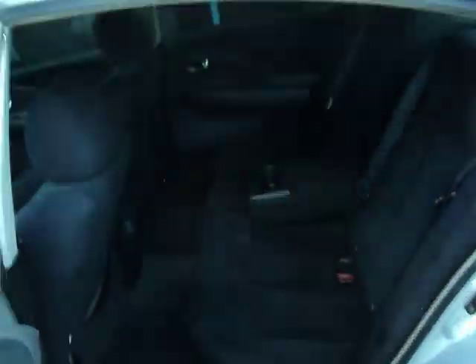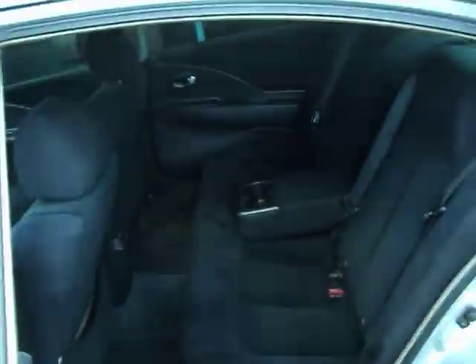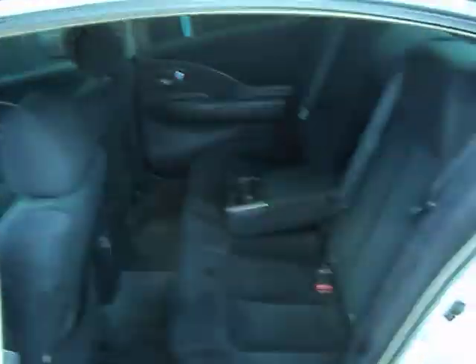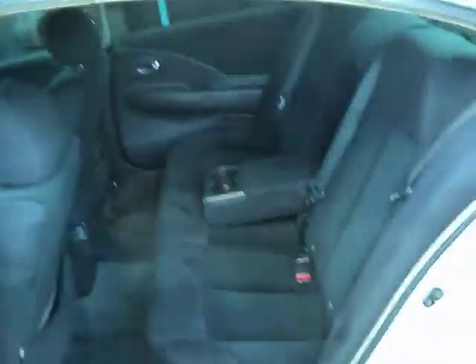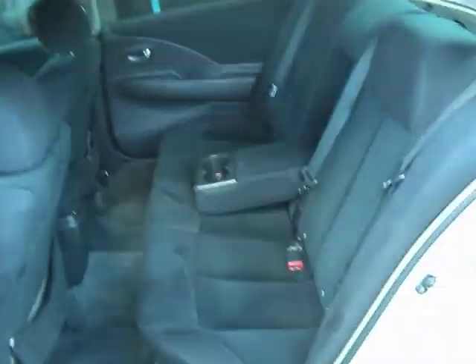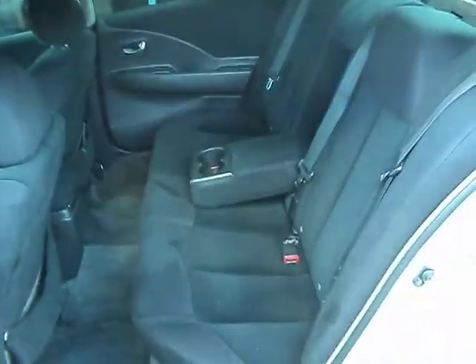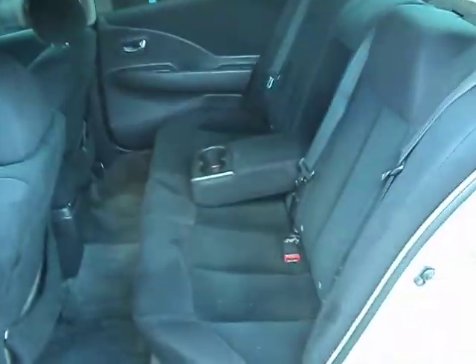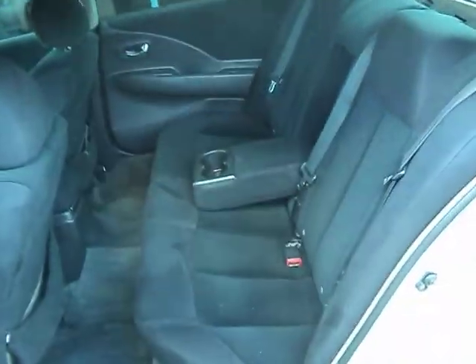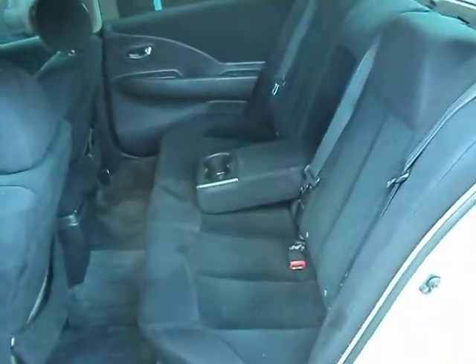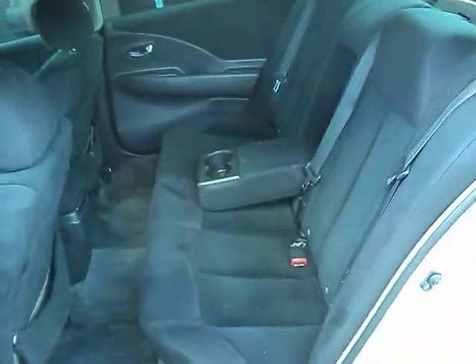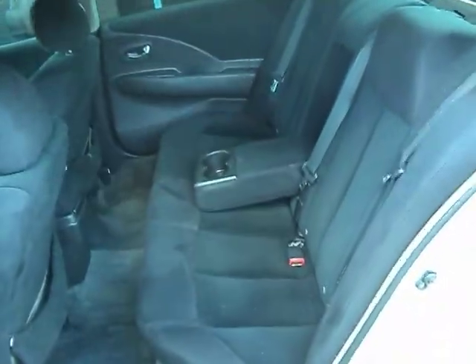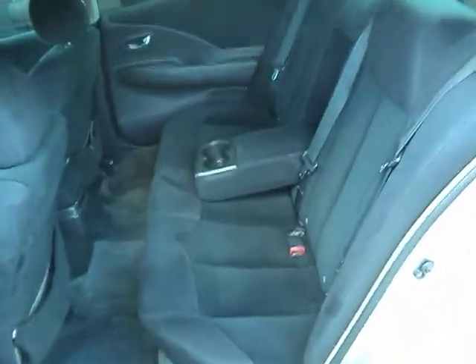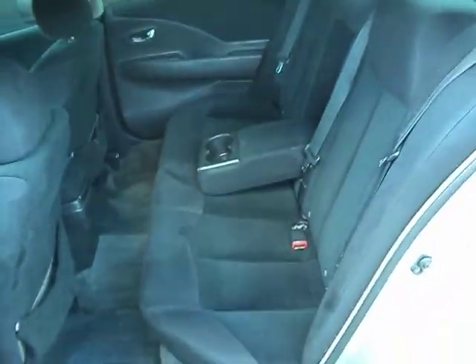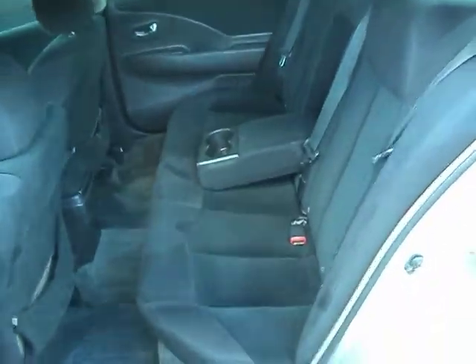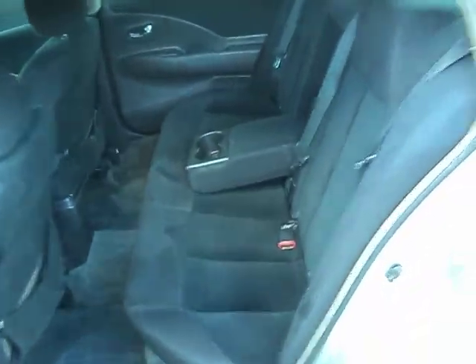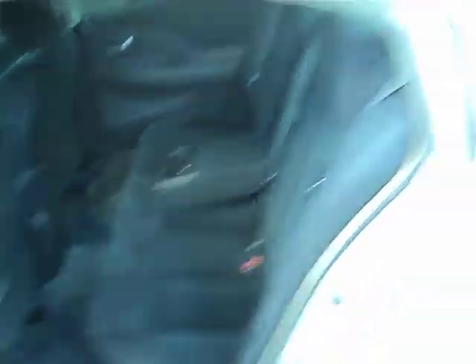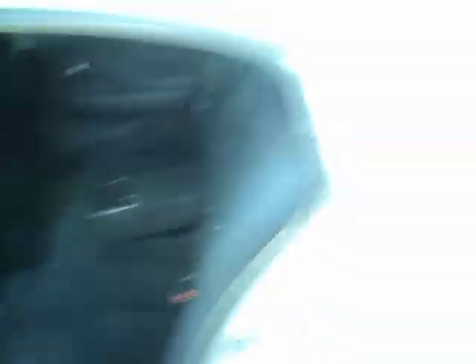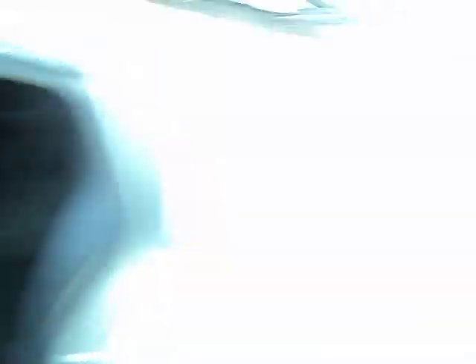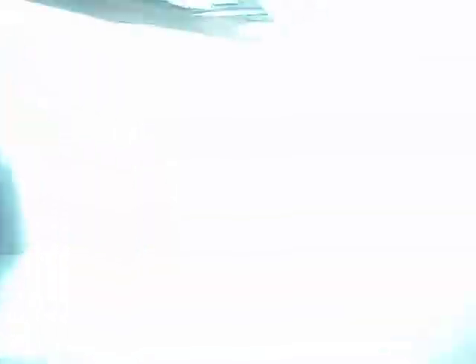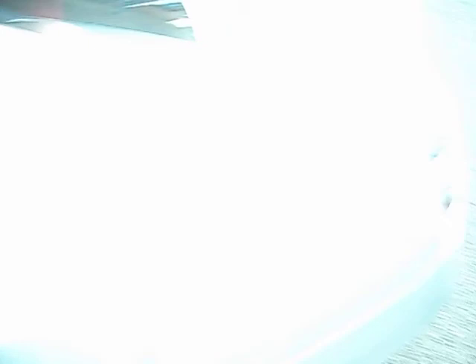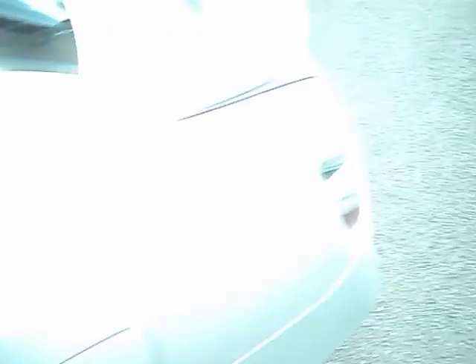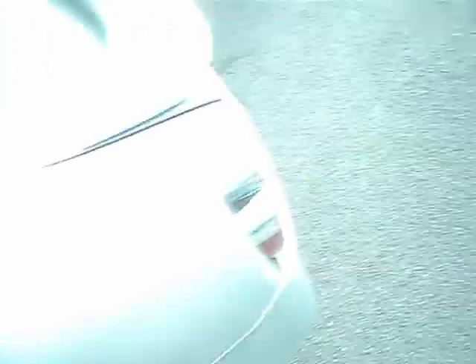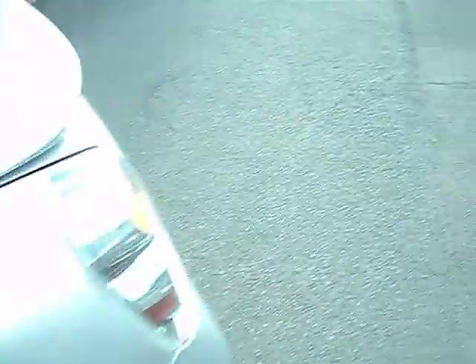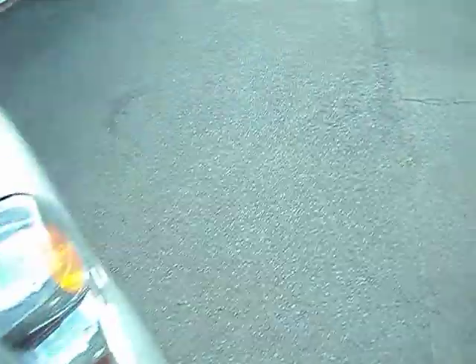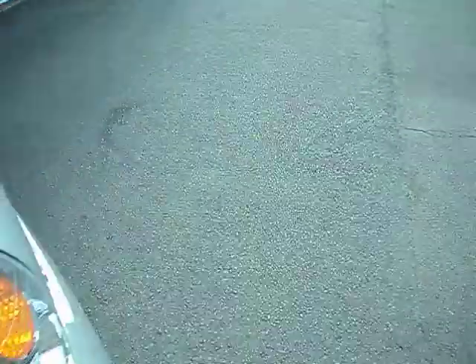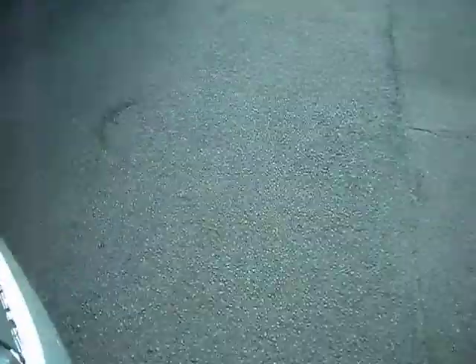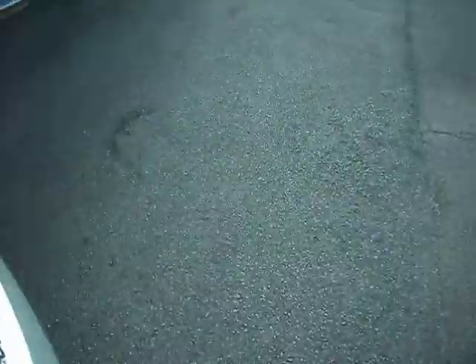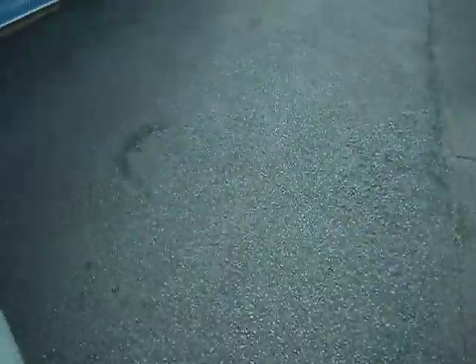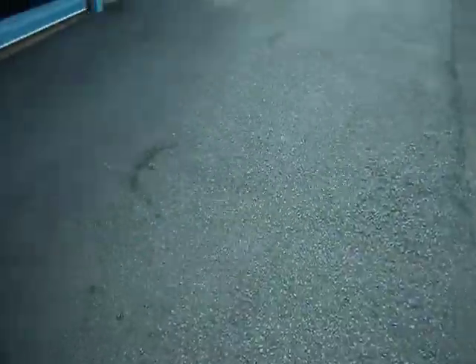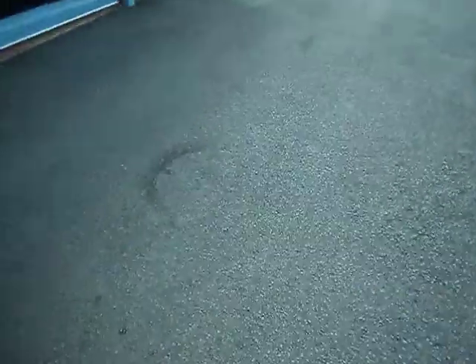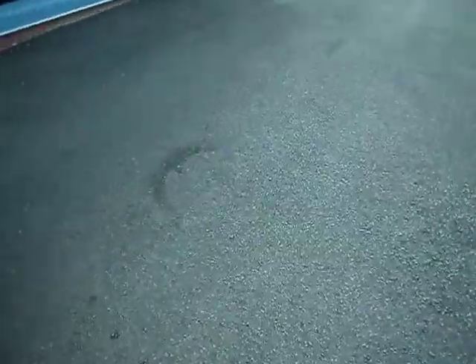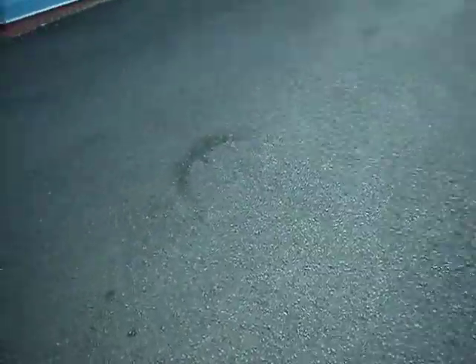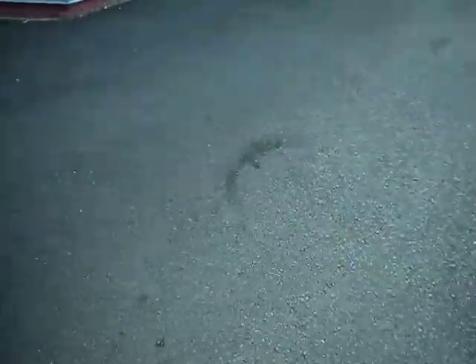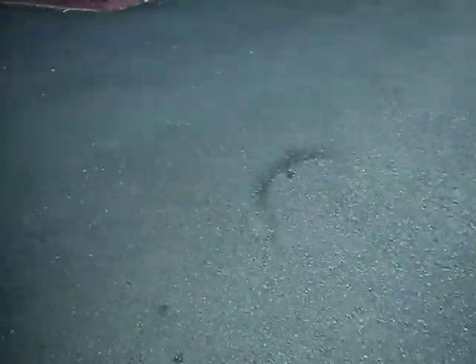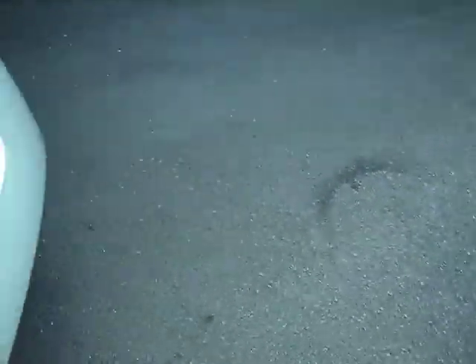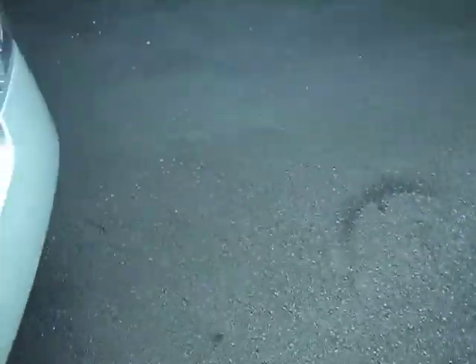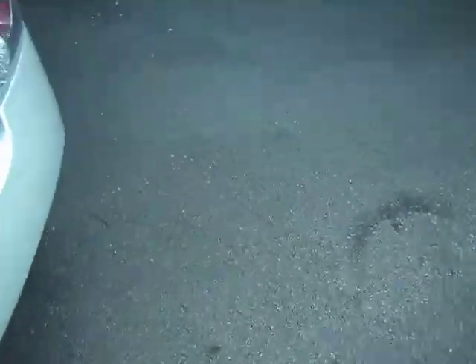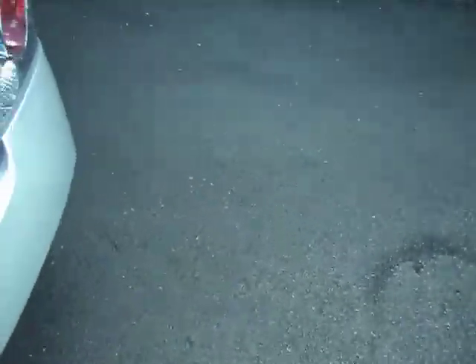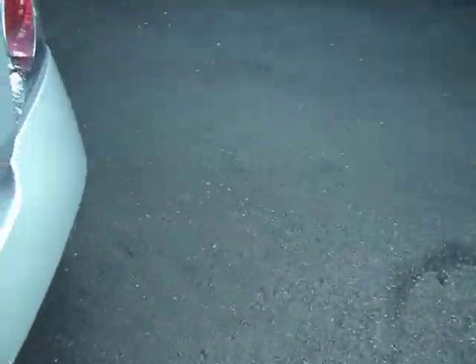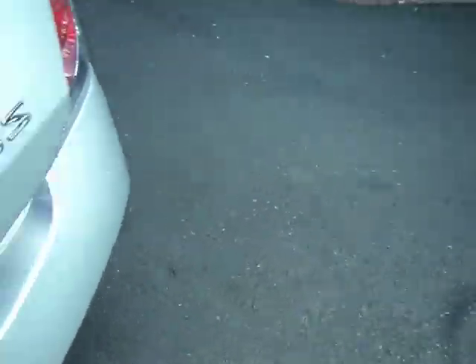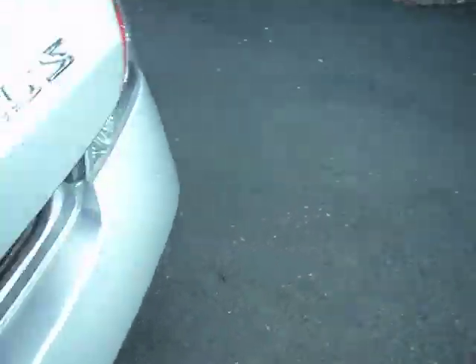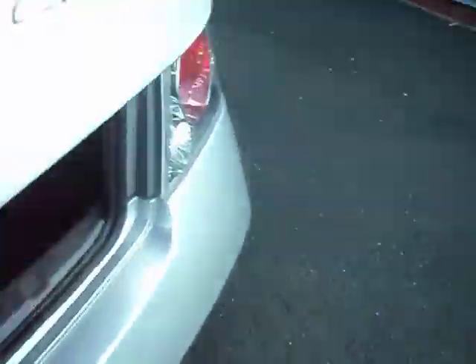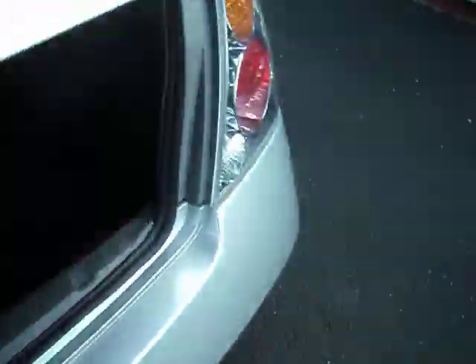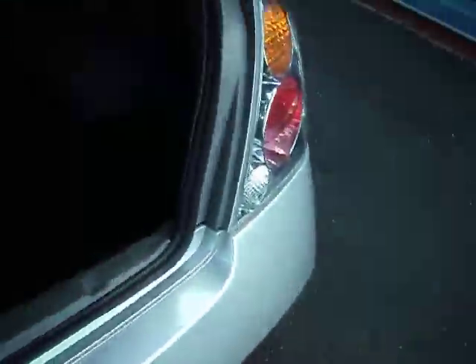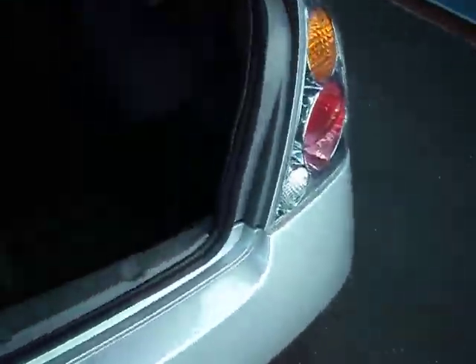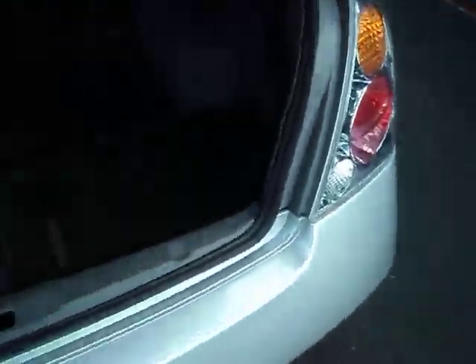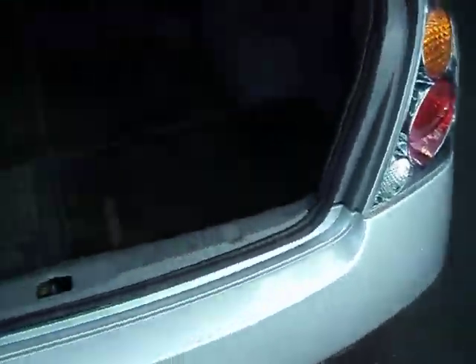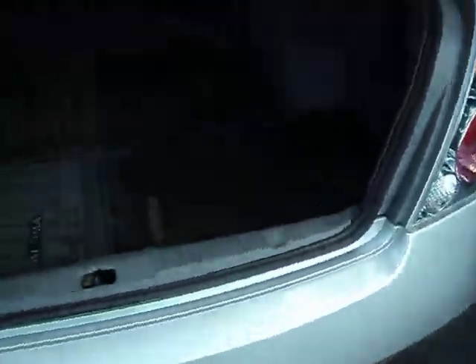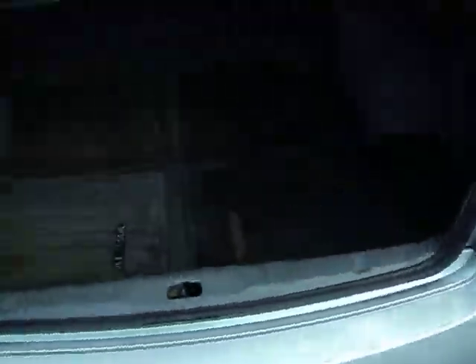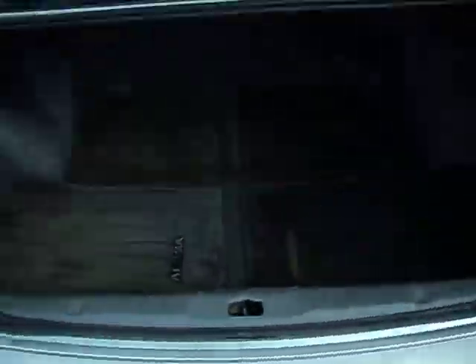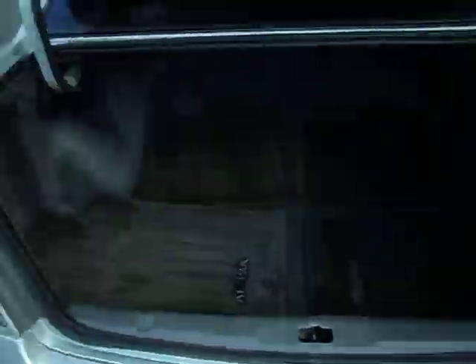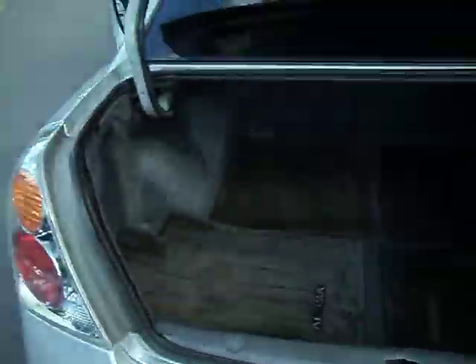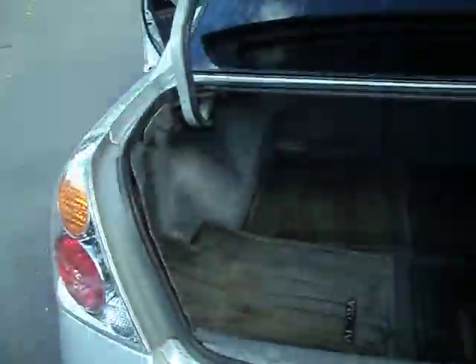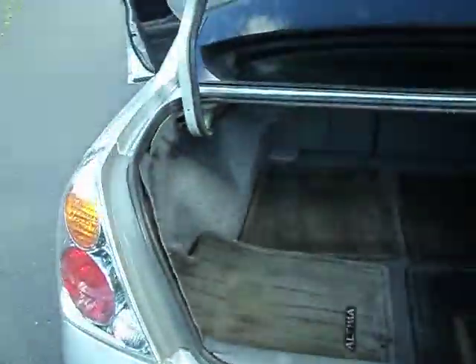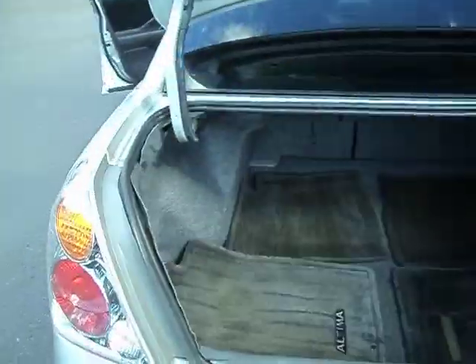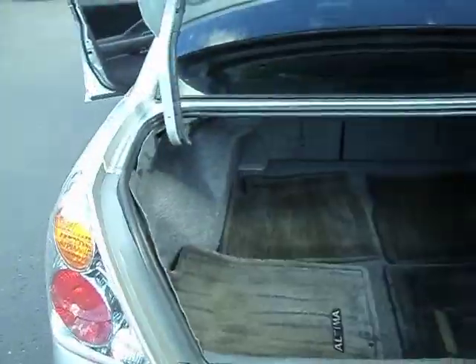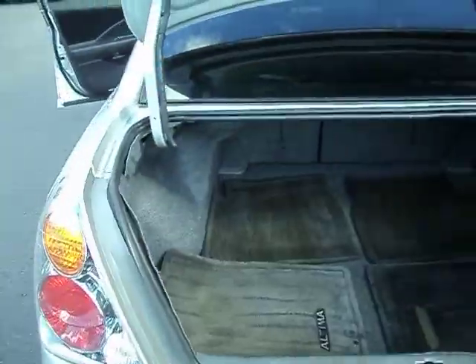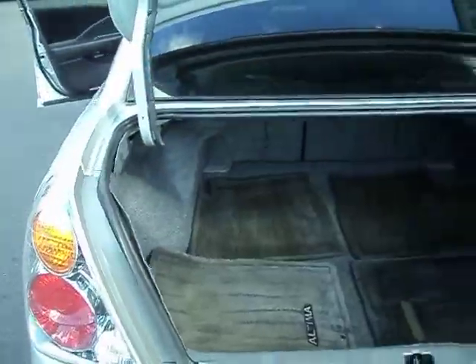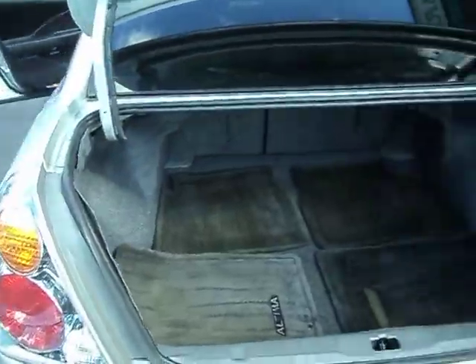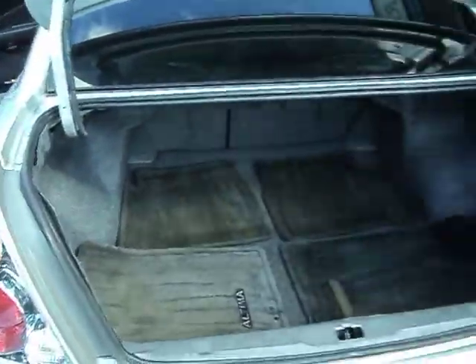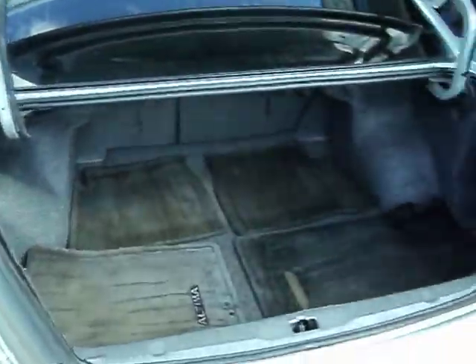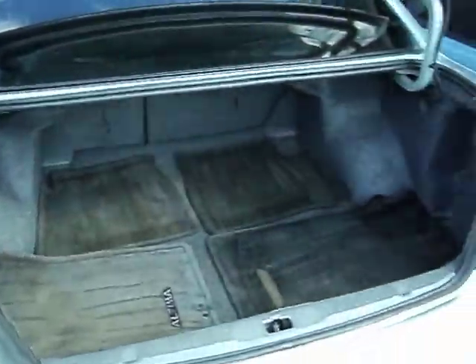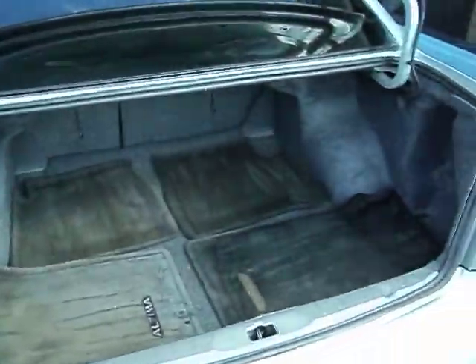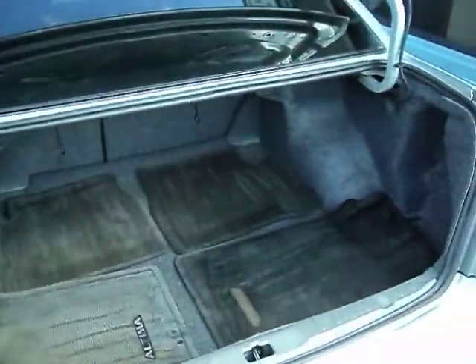Back seat. There's a trunk with all the floor mats.